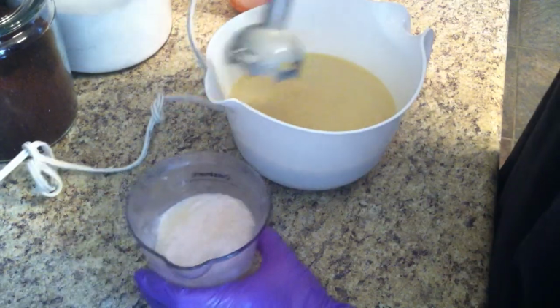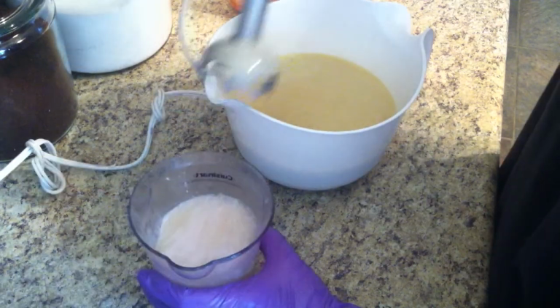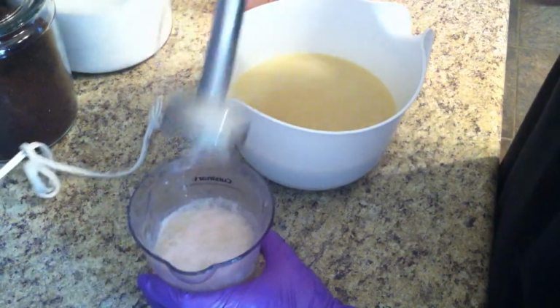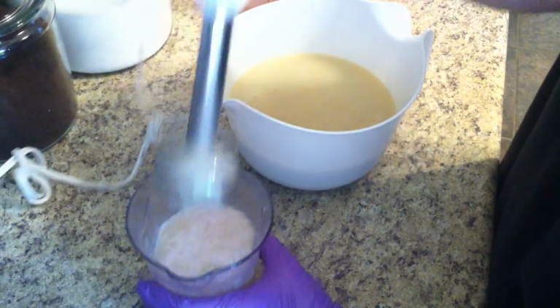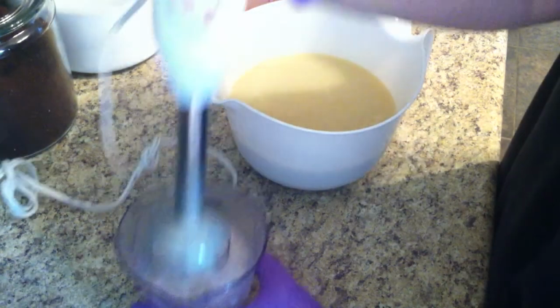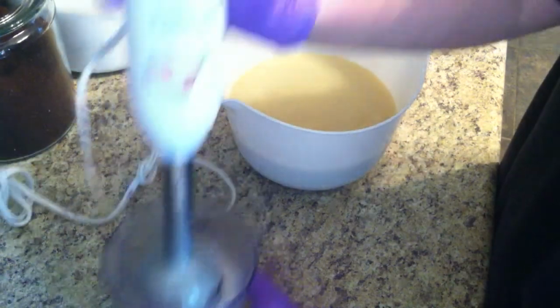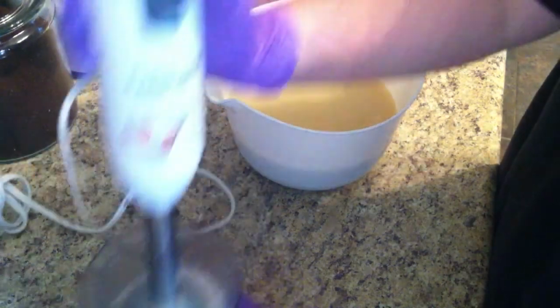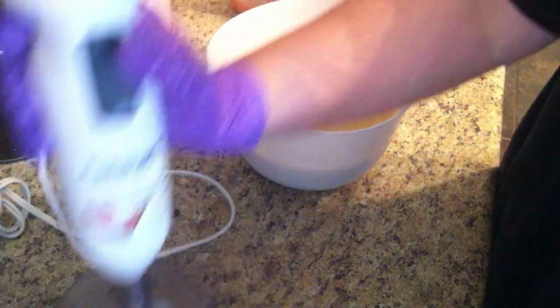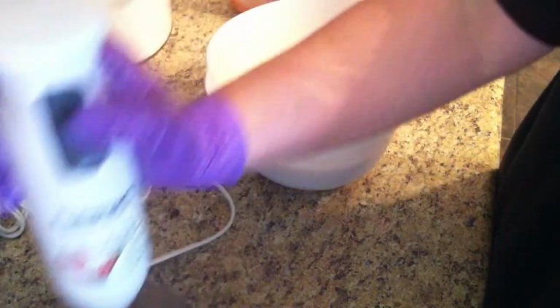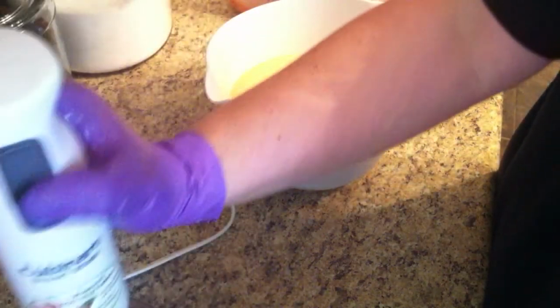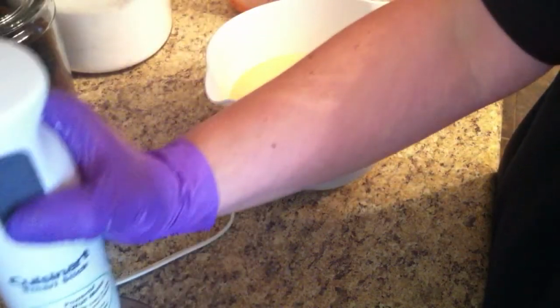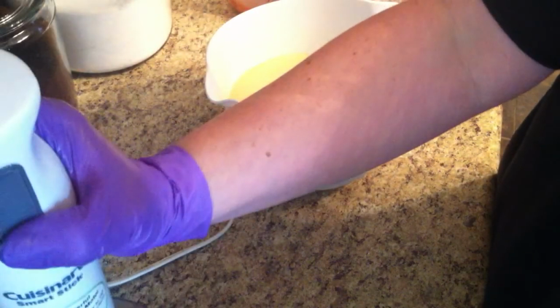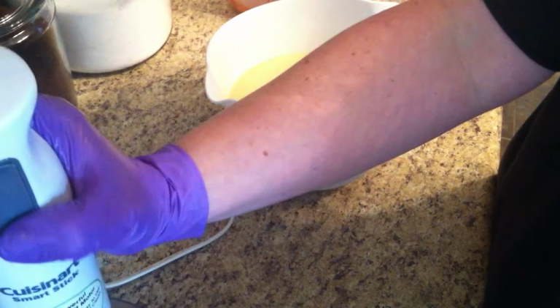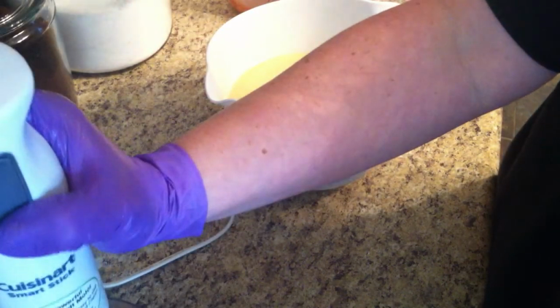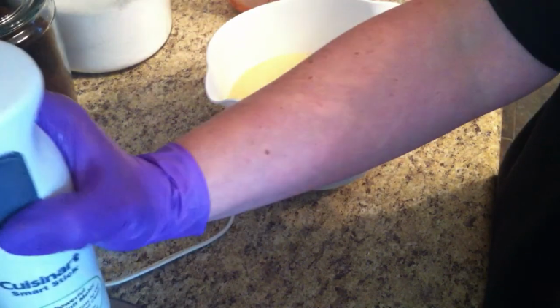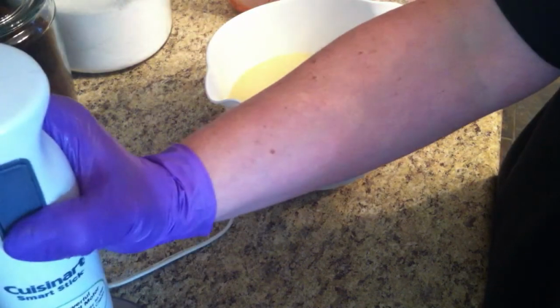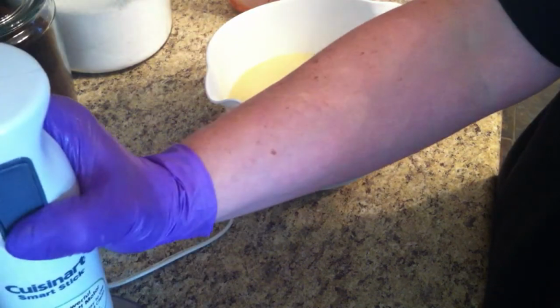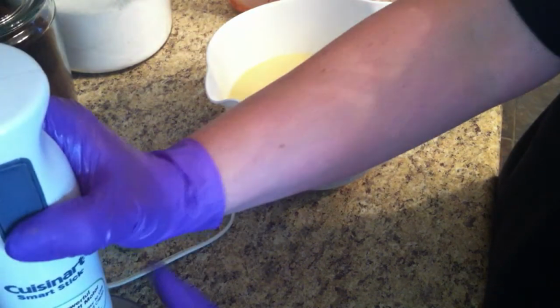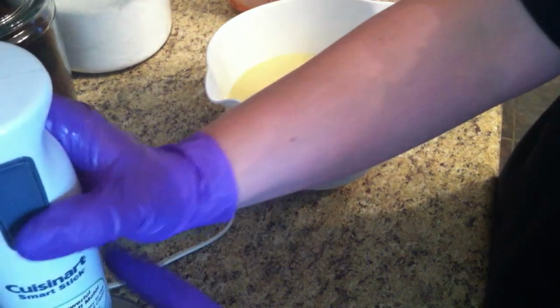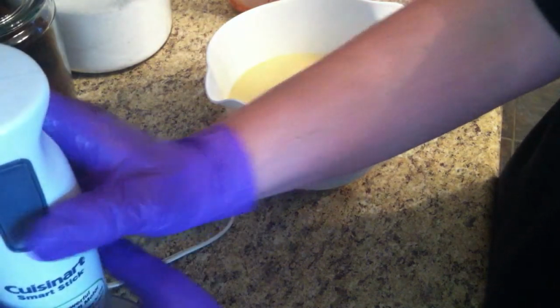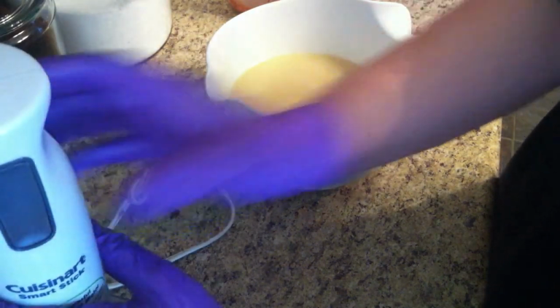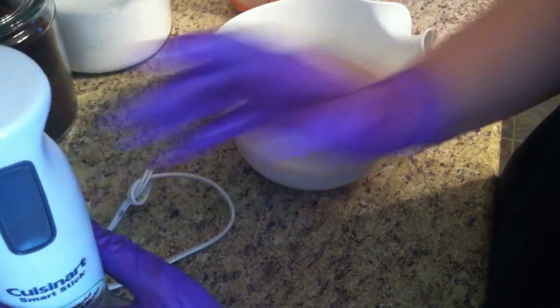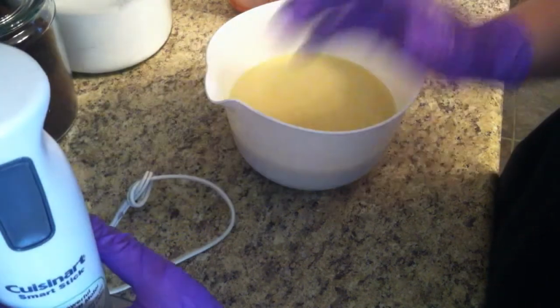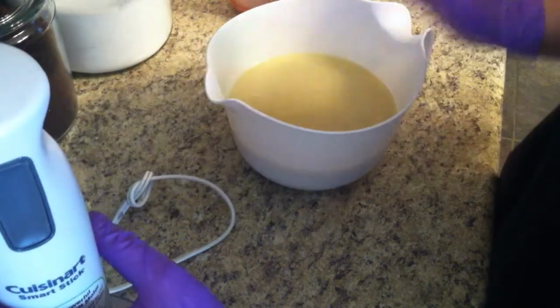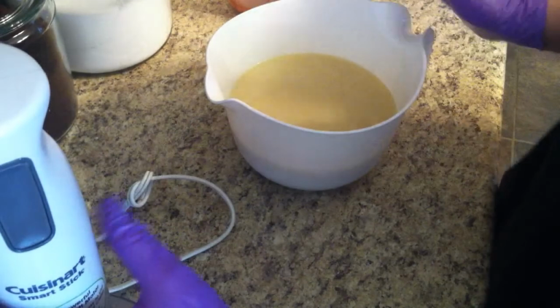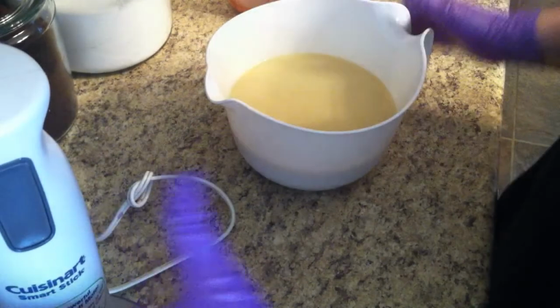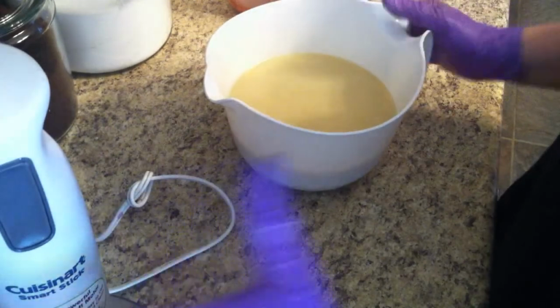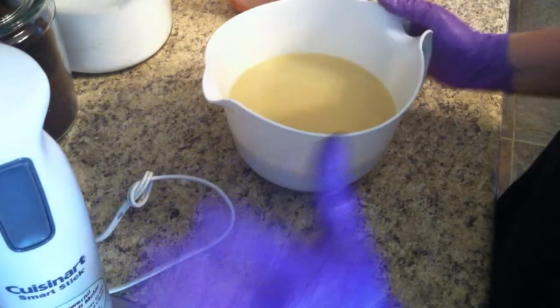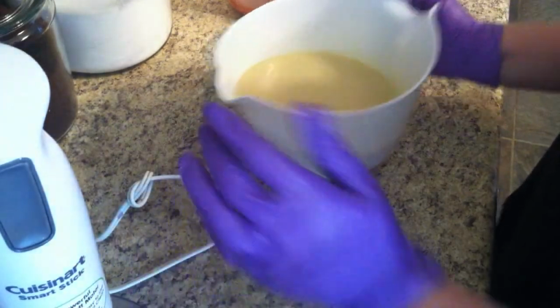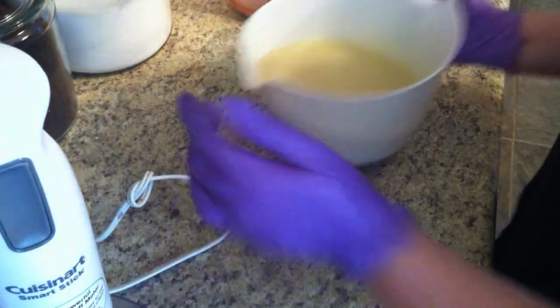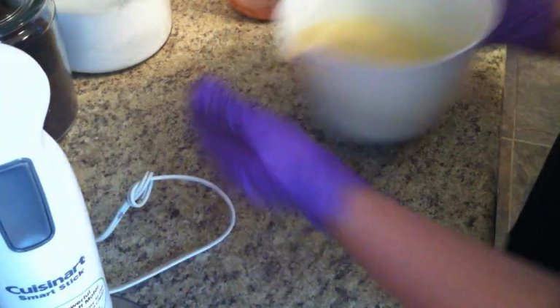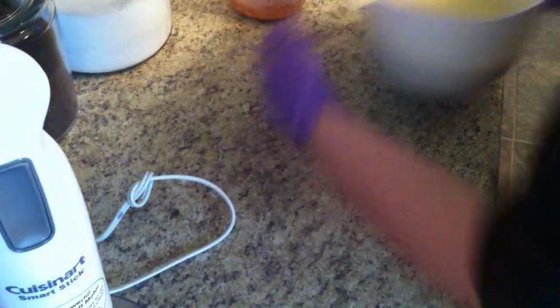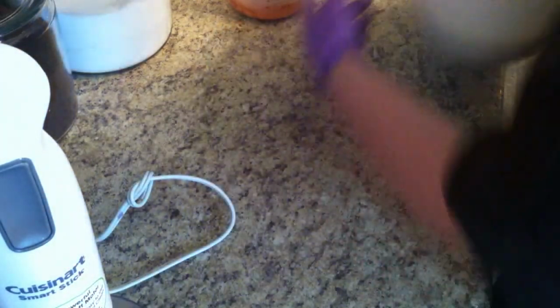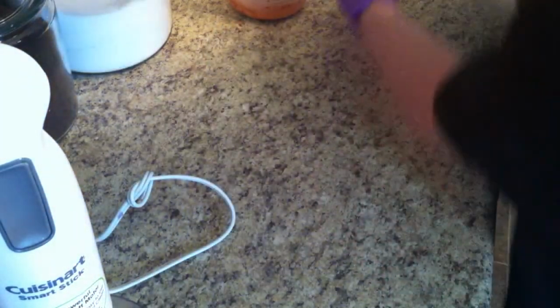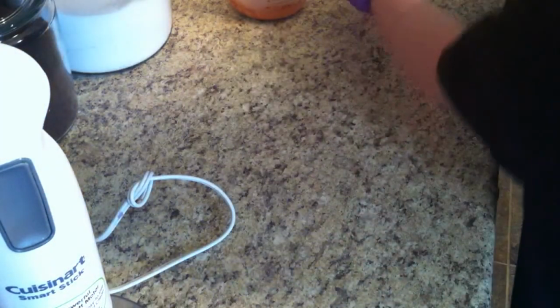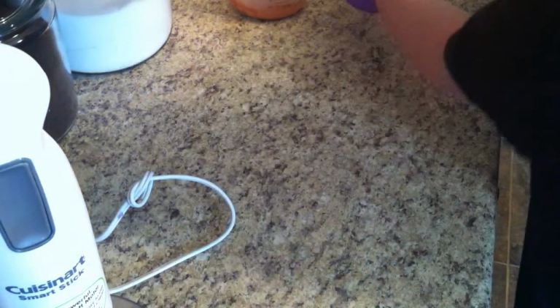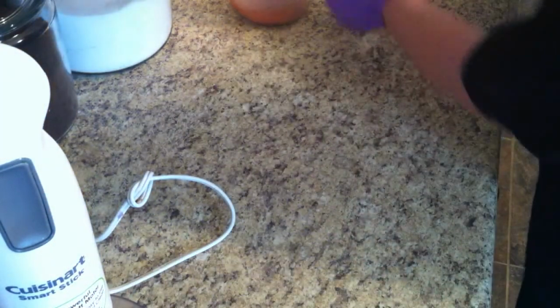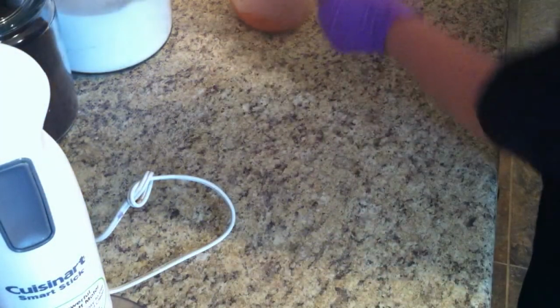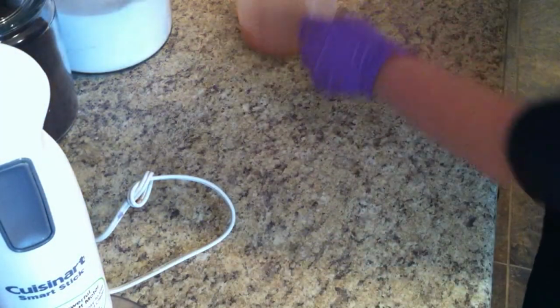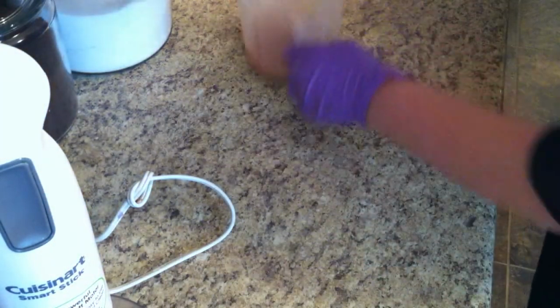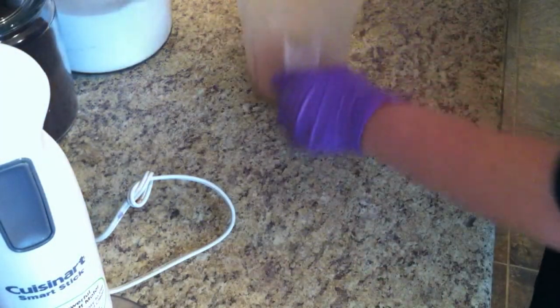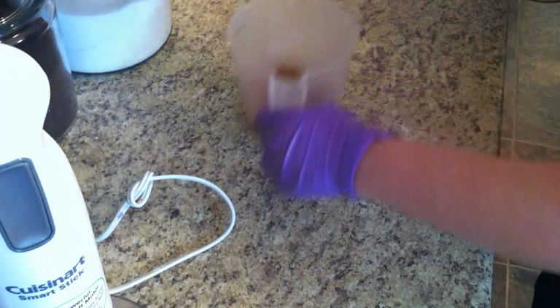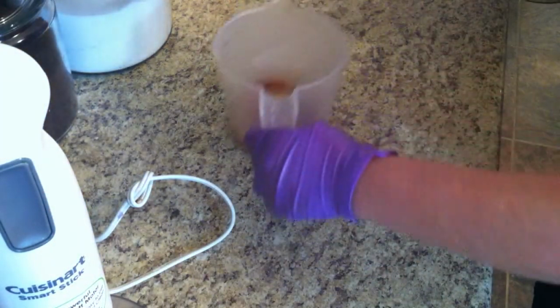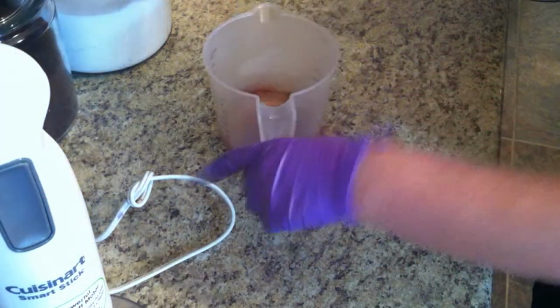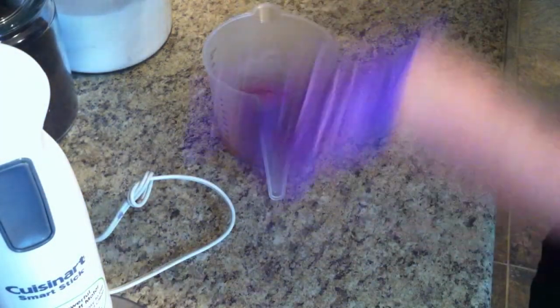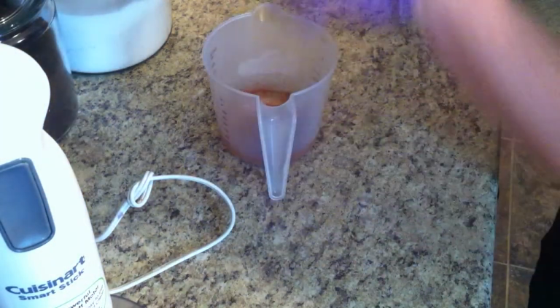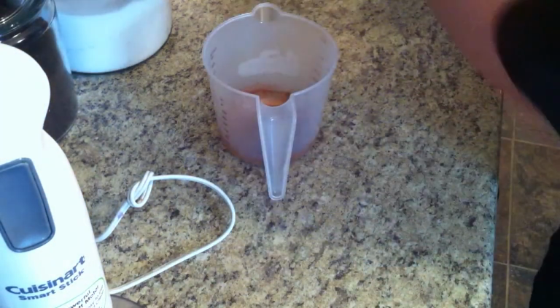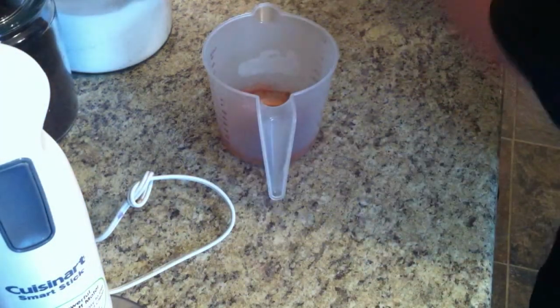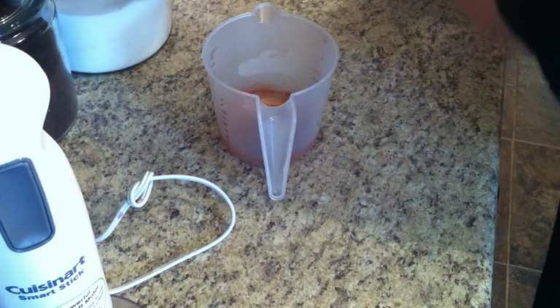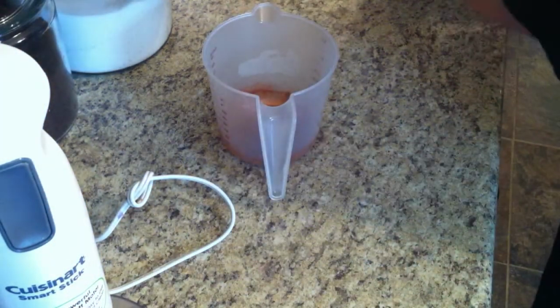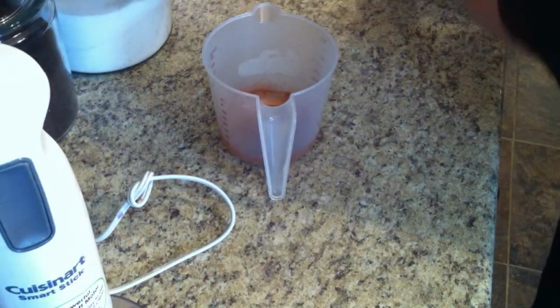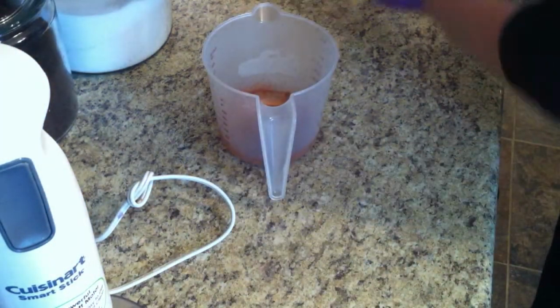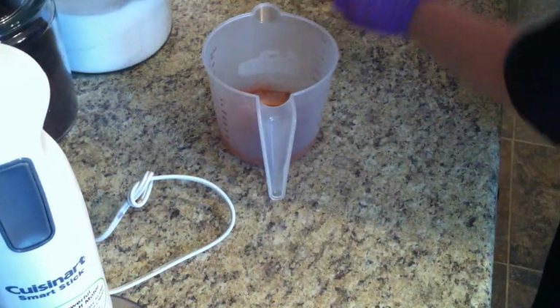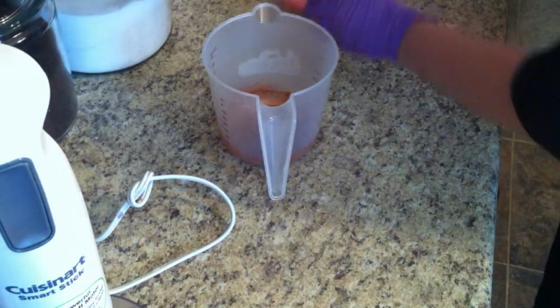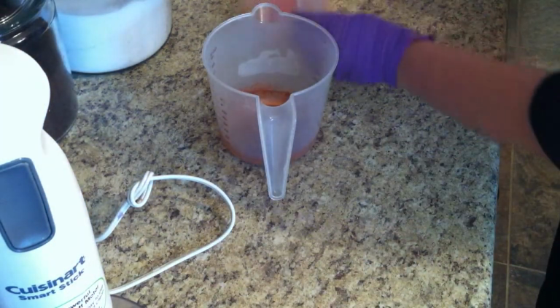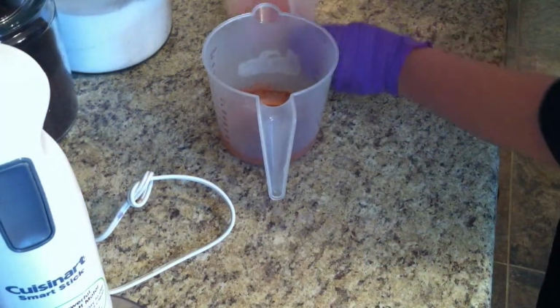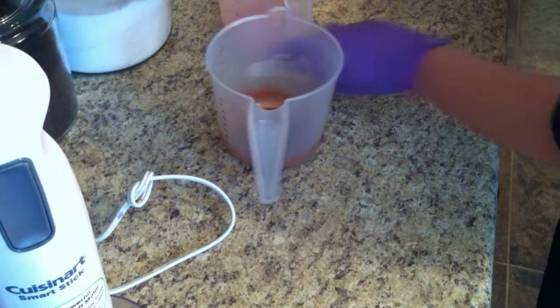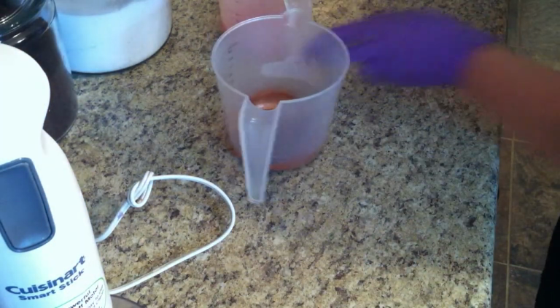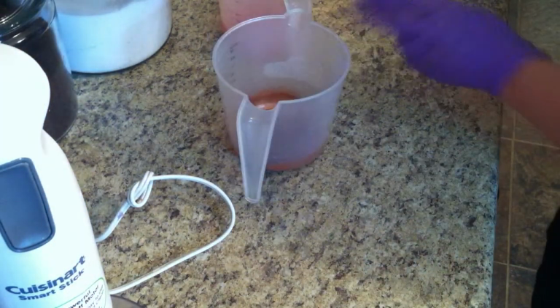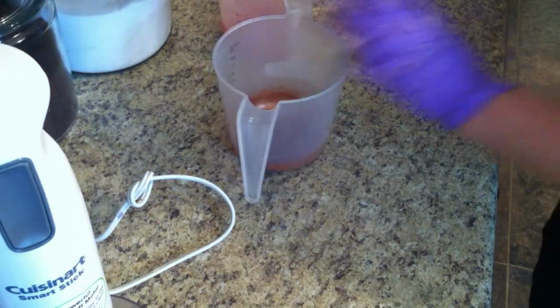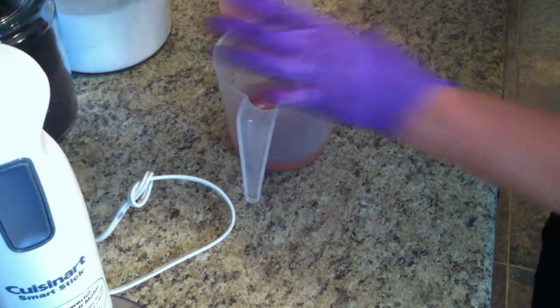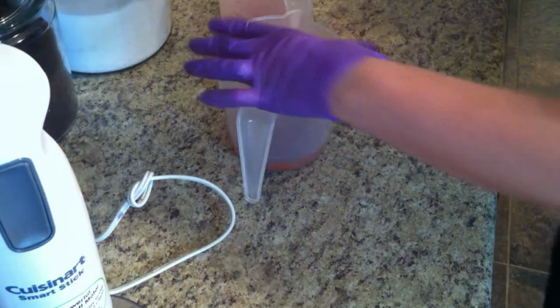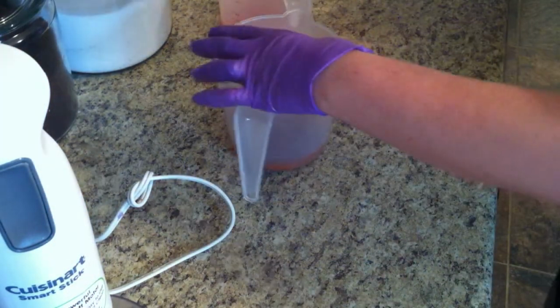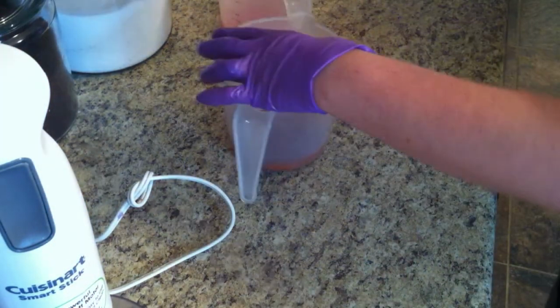Let's get in the colors. I want less color than I do natural, of course.